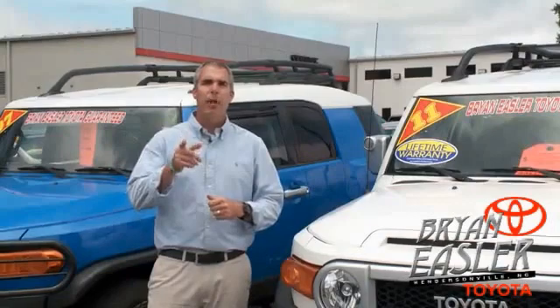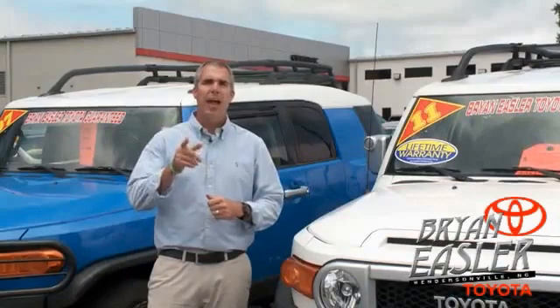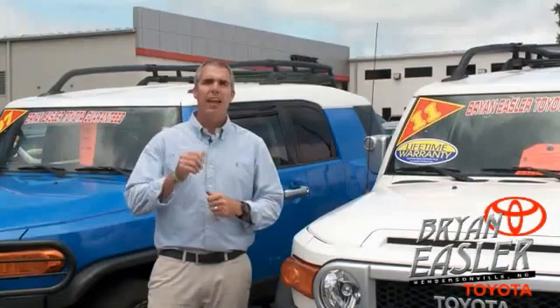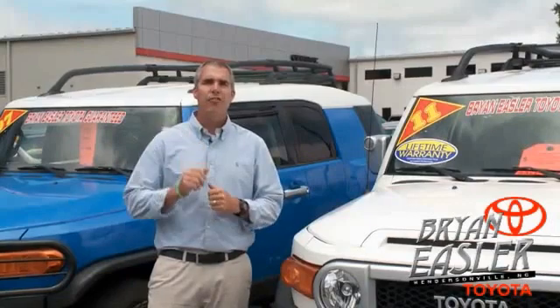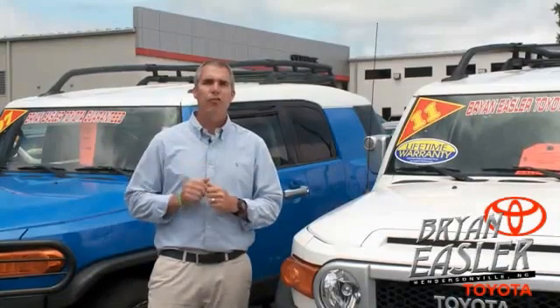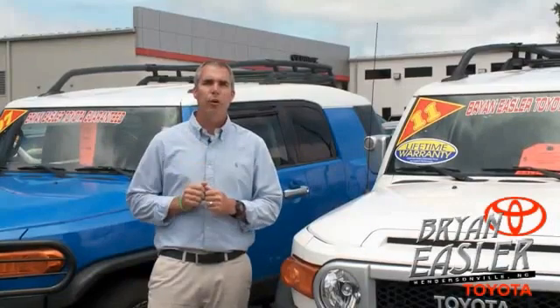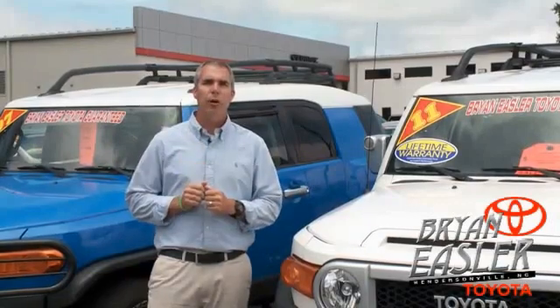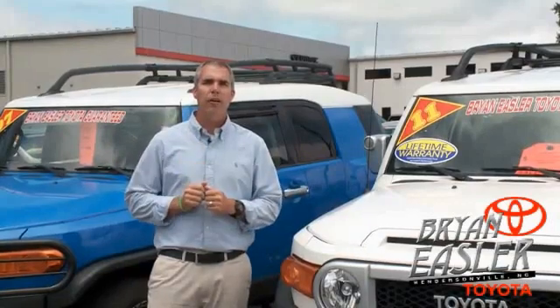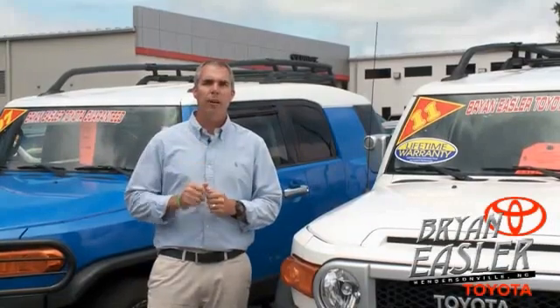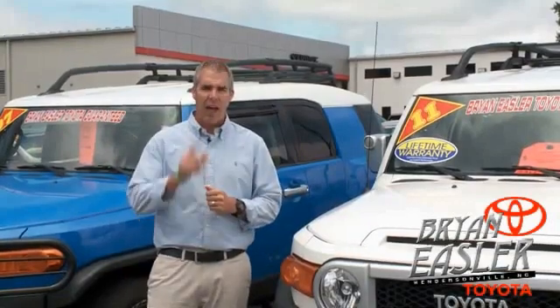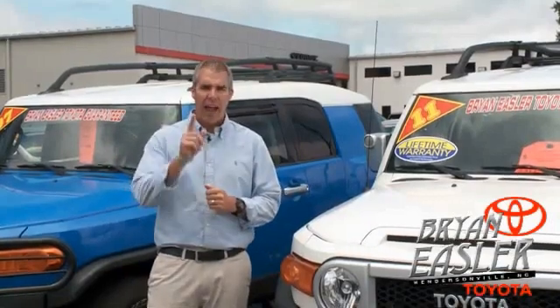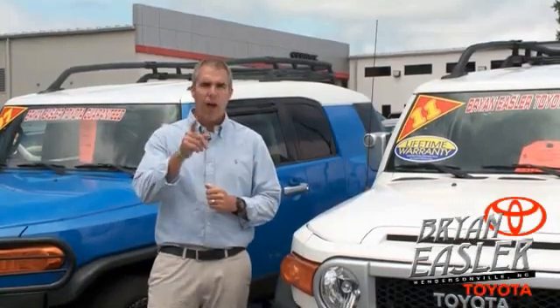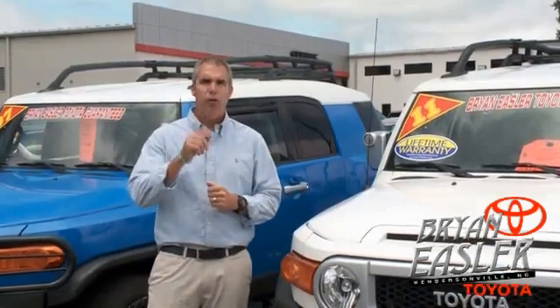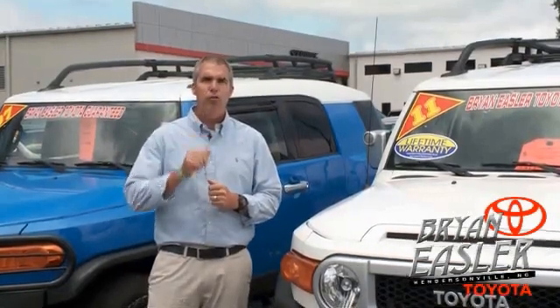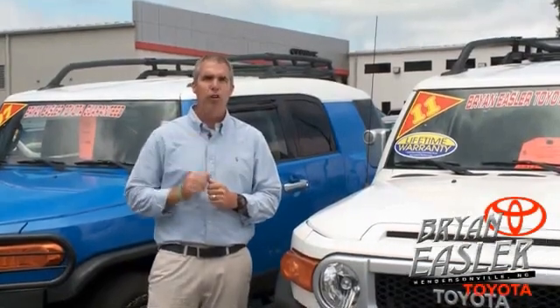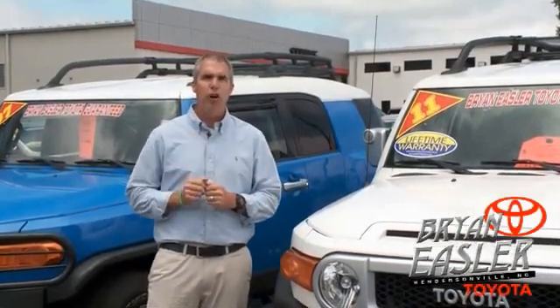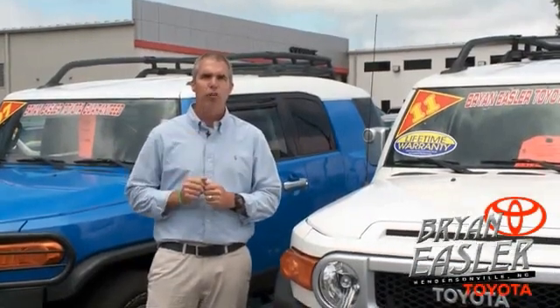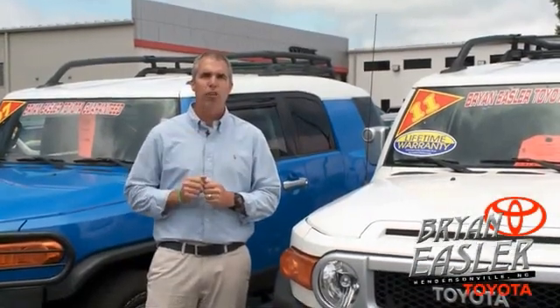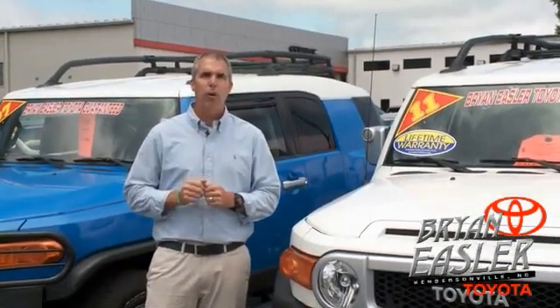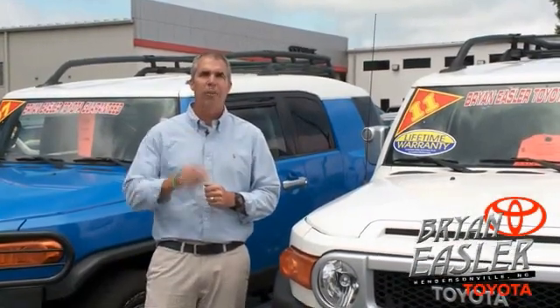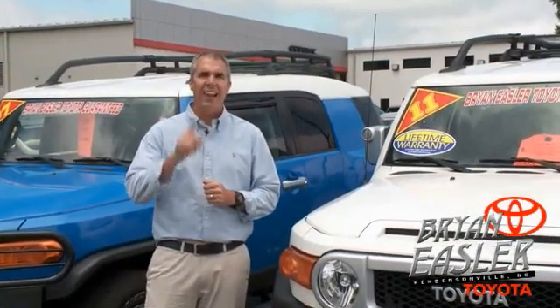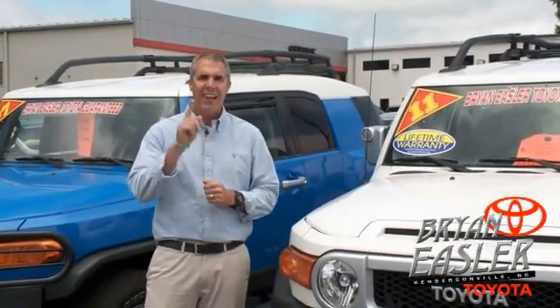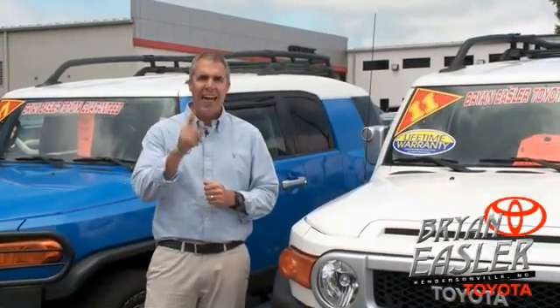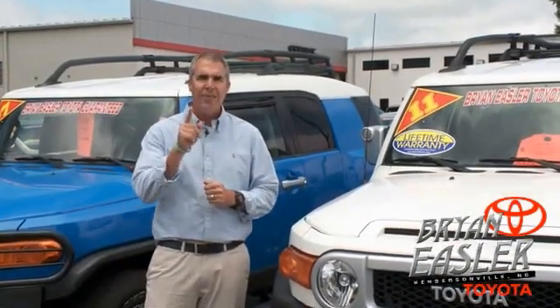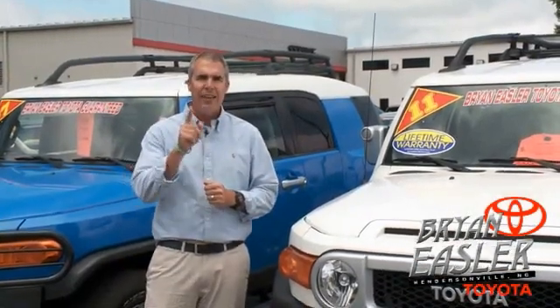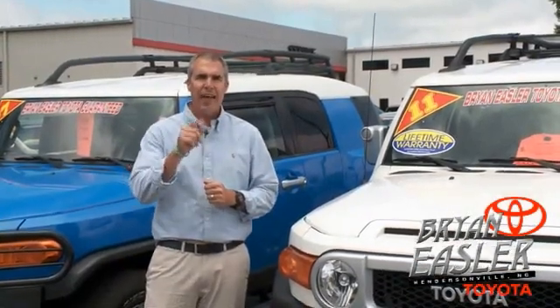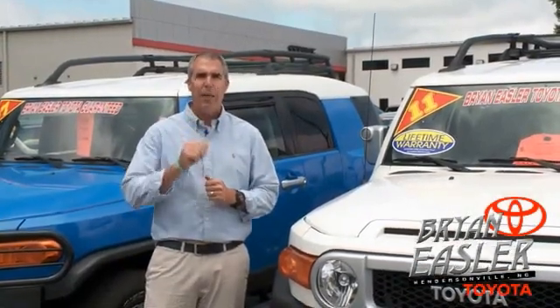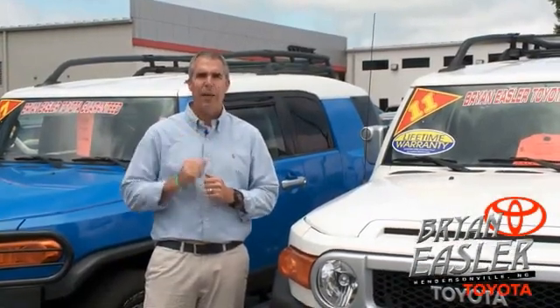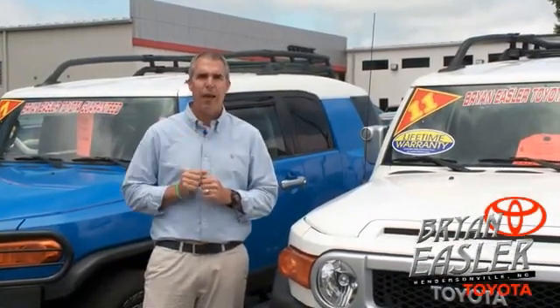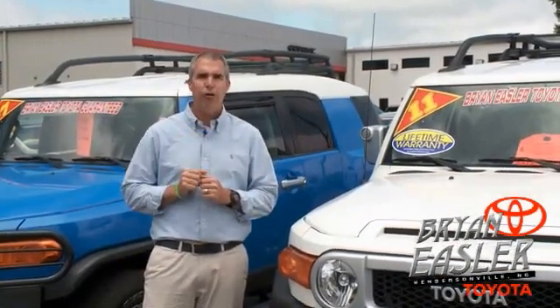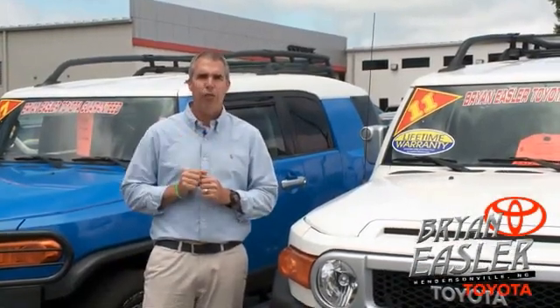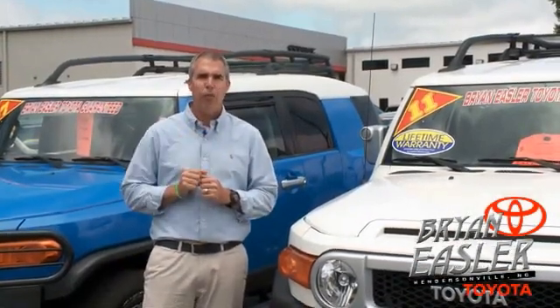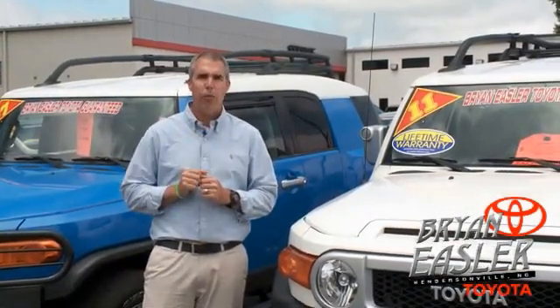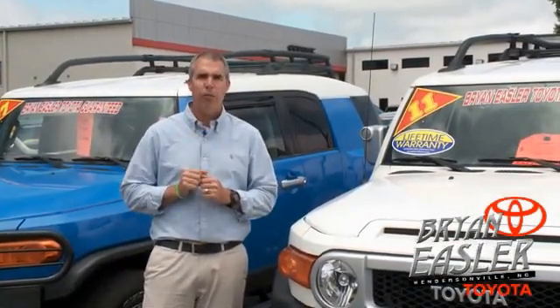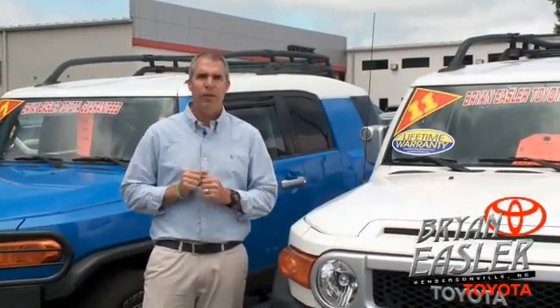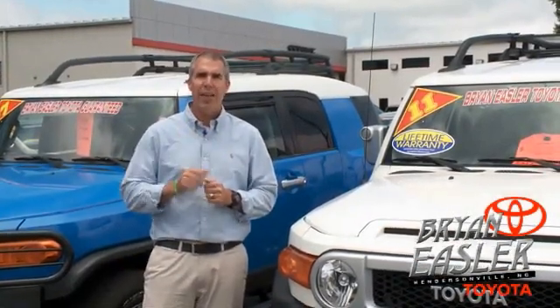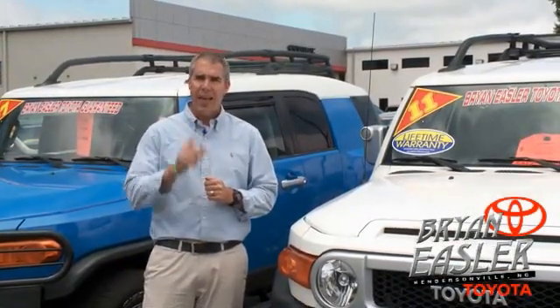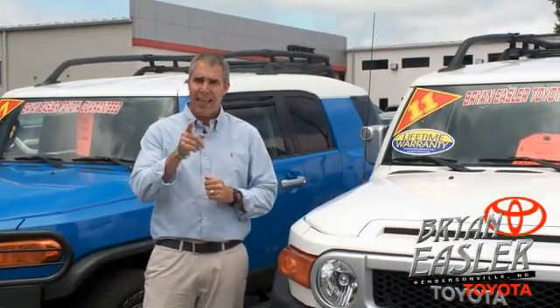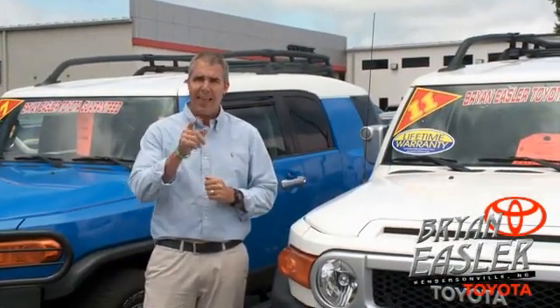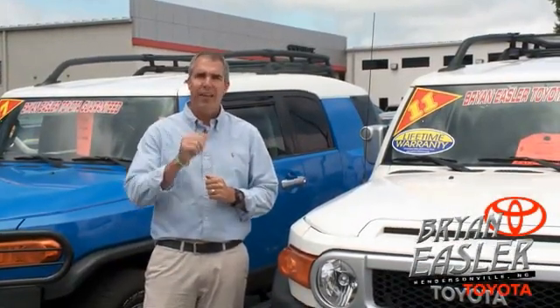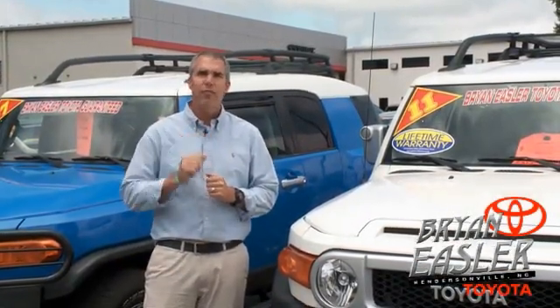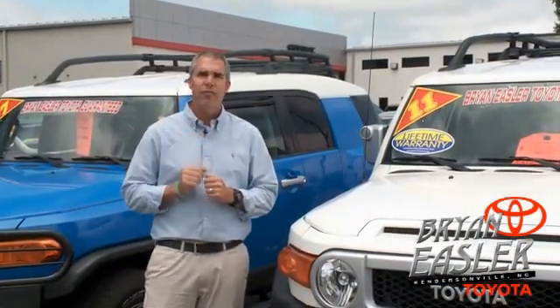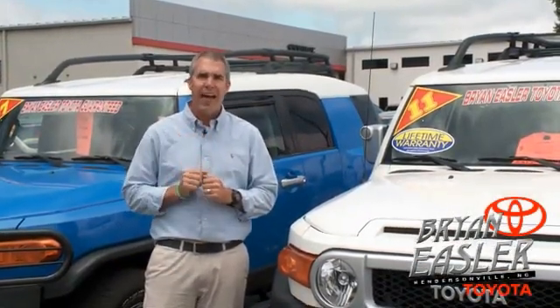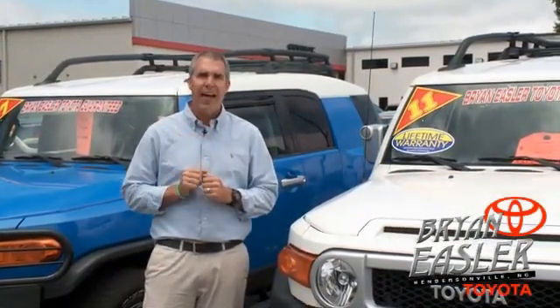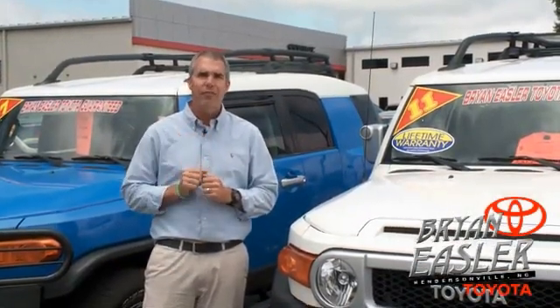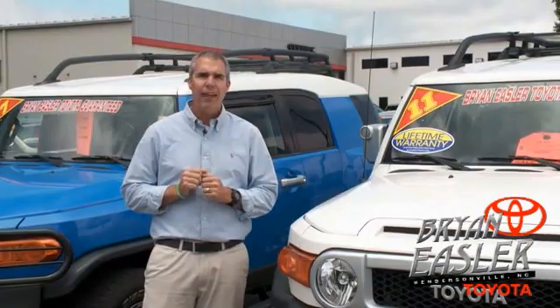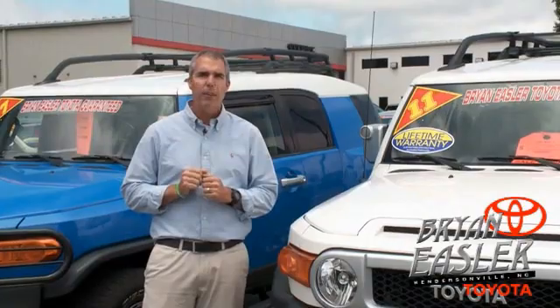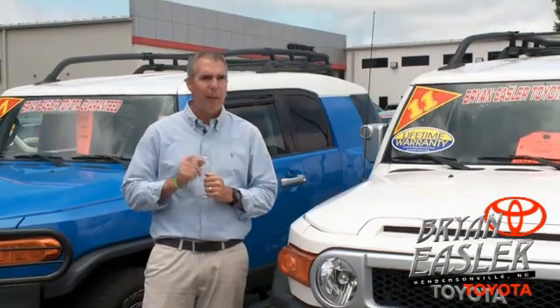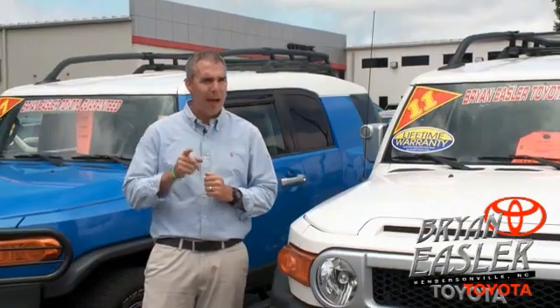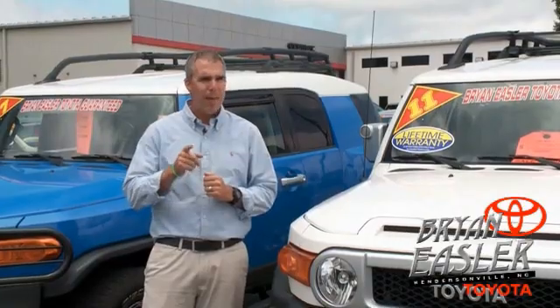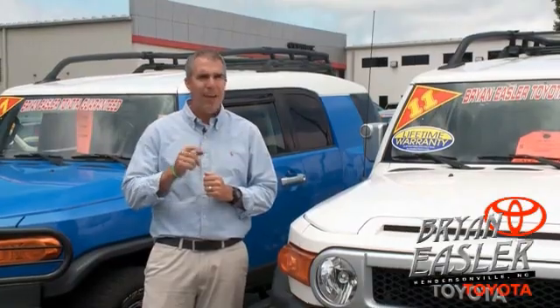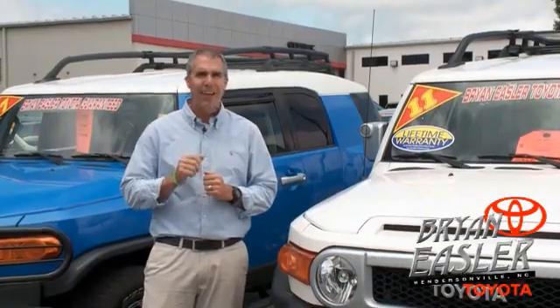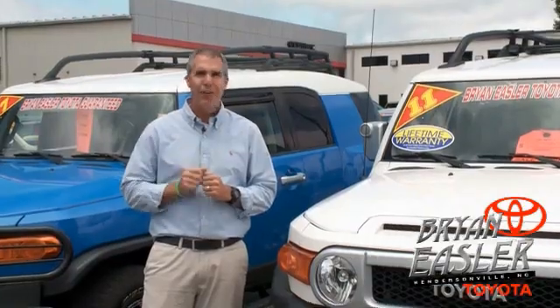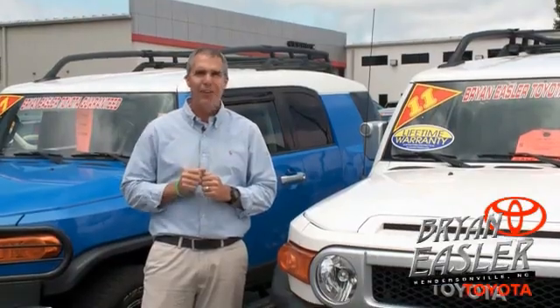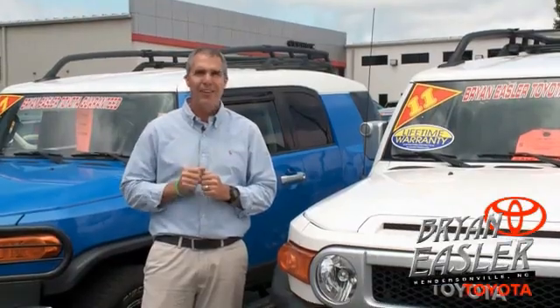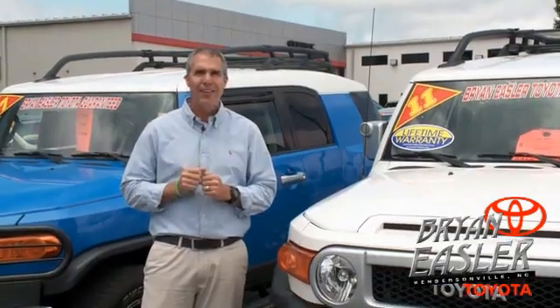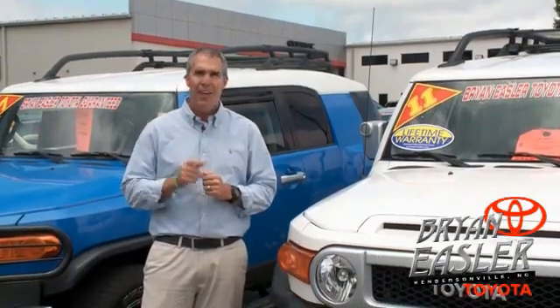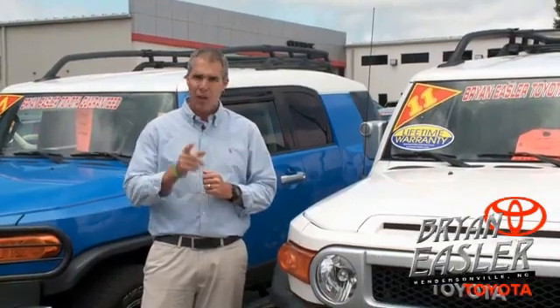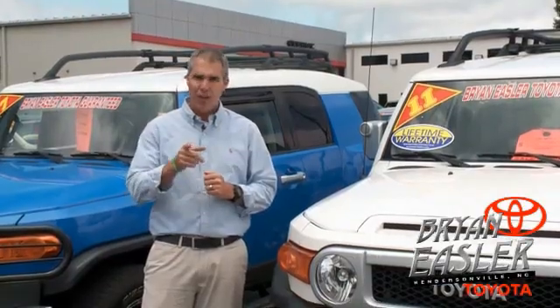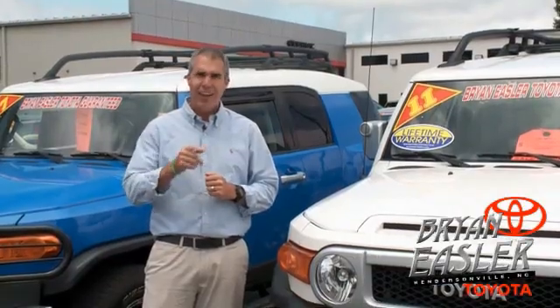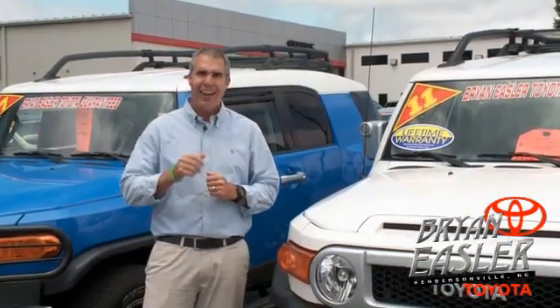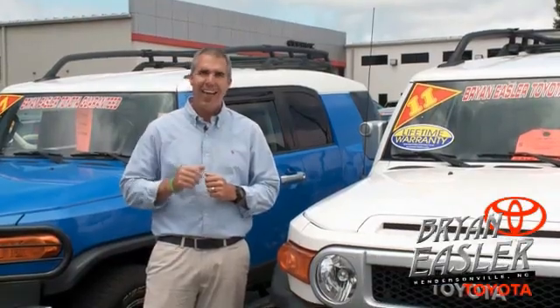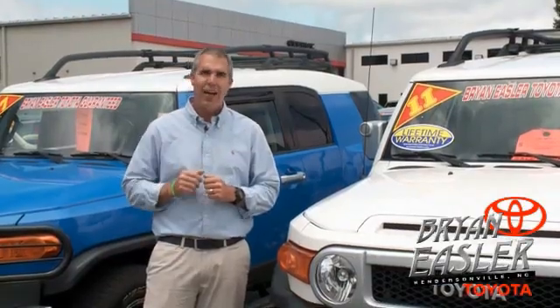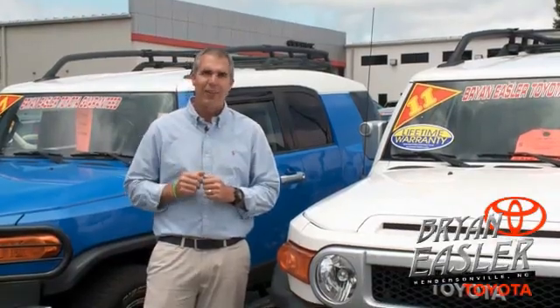At Bryonies or Toyota, our used cars come with a lifetime powertrain warranty and a five-day buyback guarantee. Check it out.